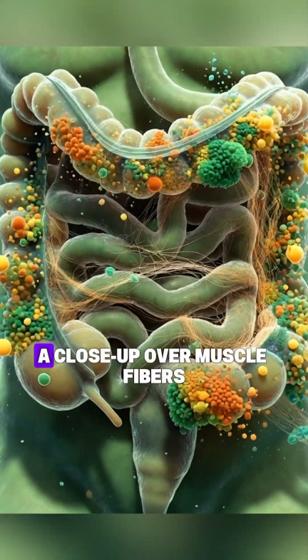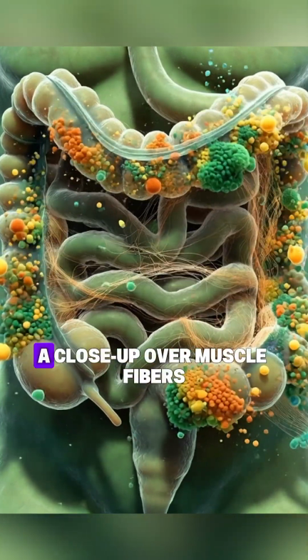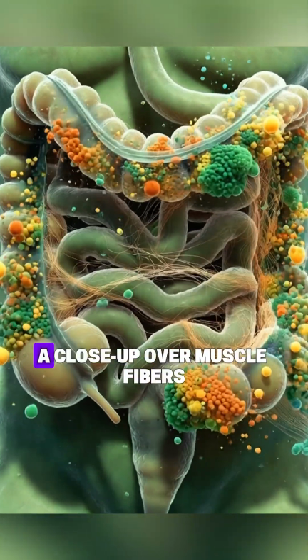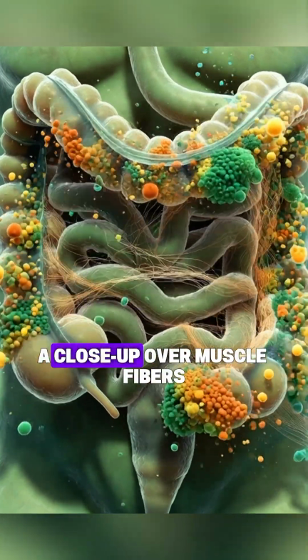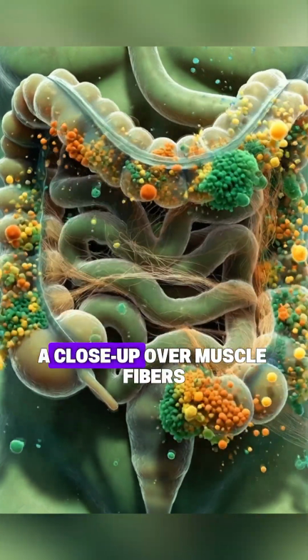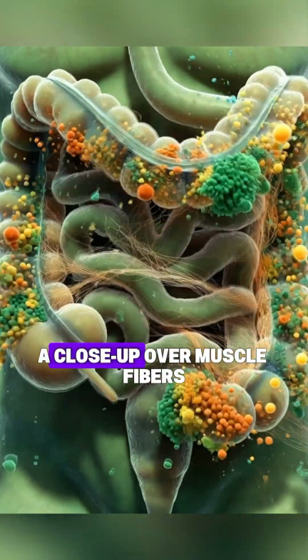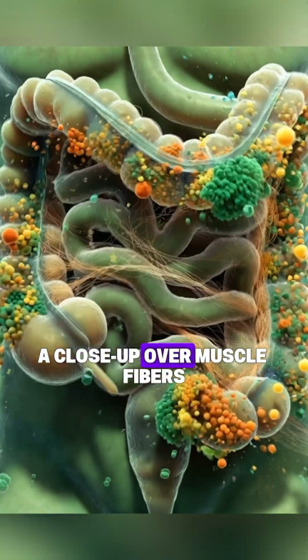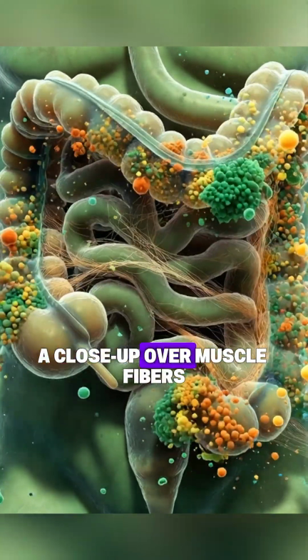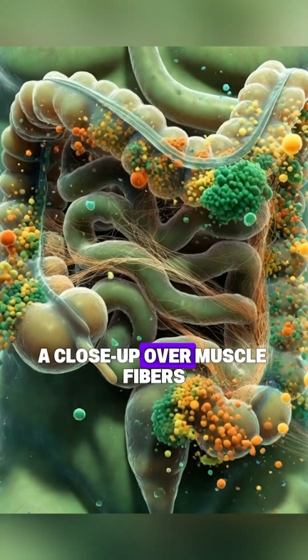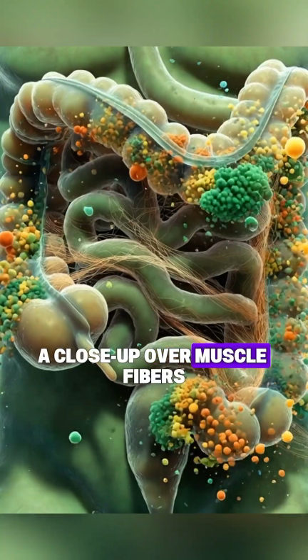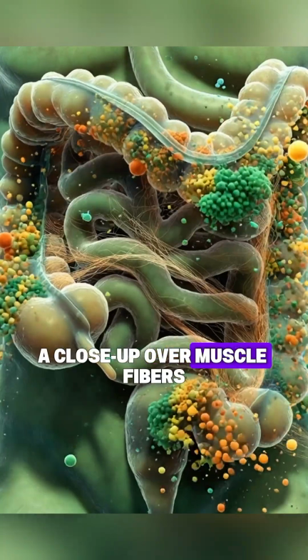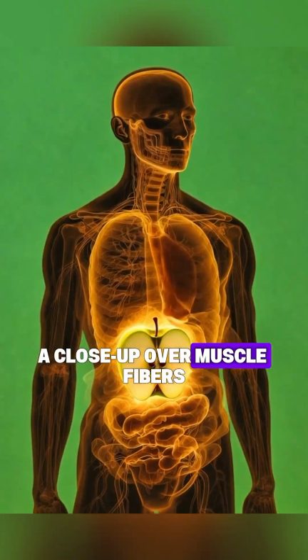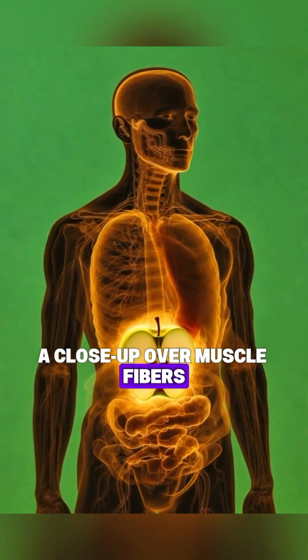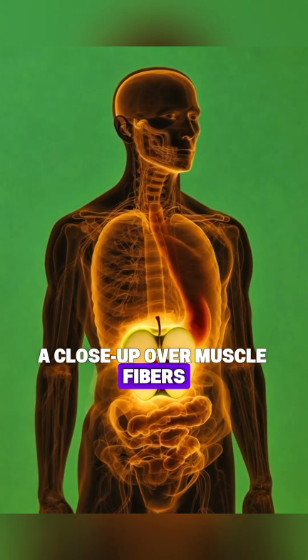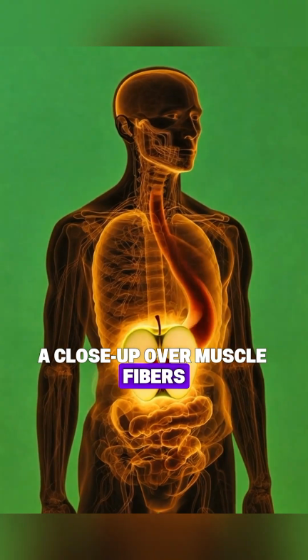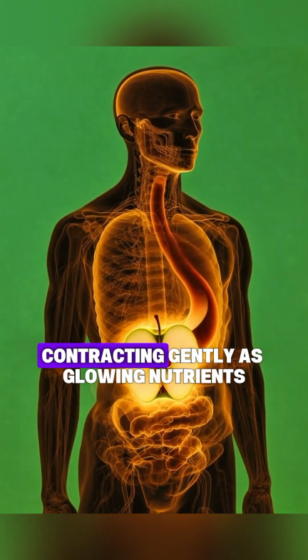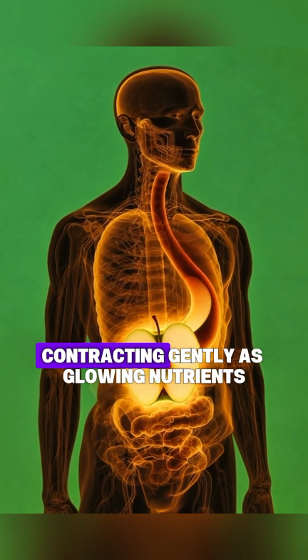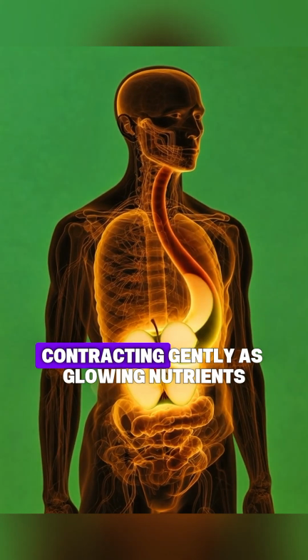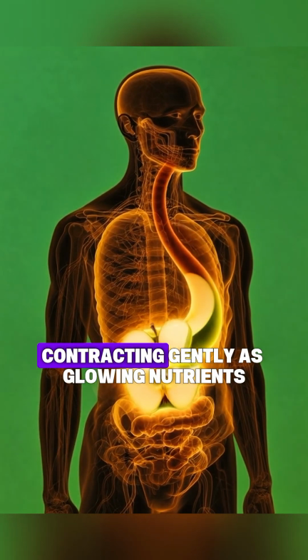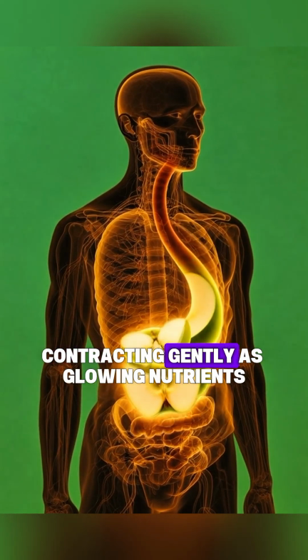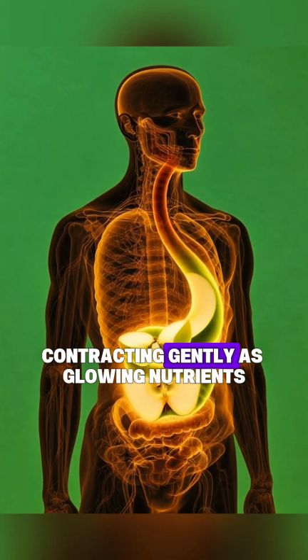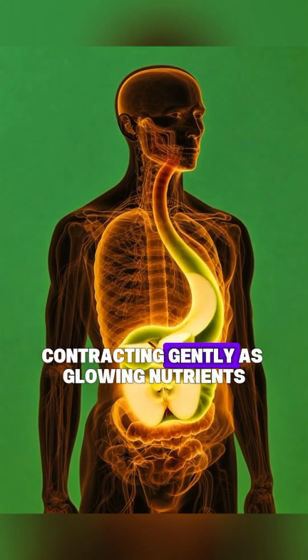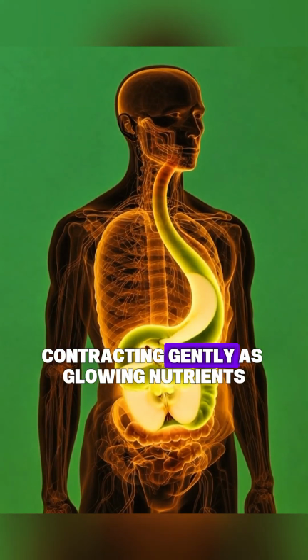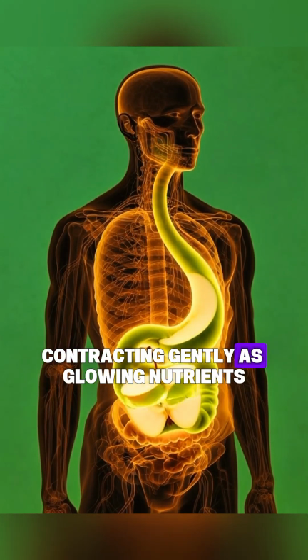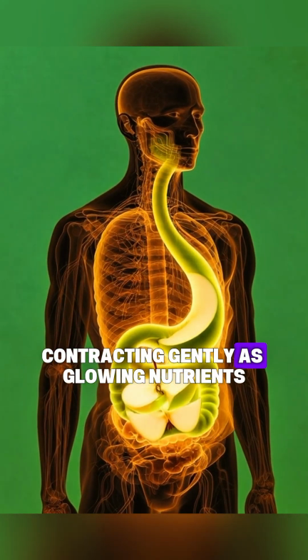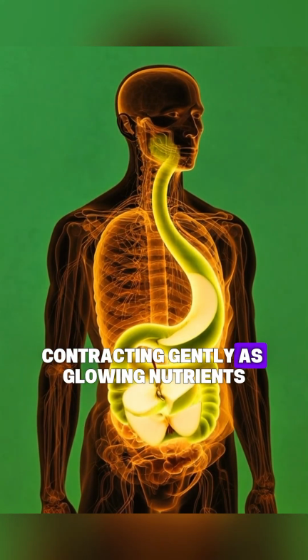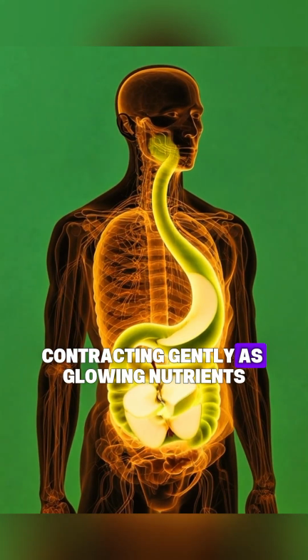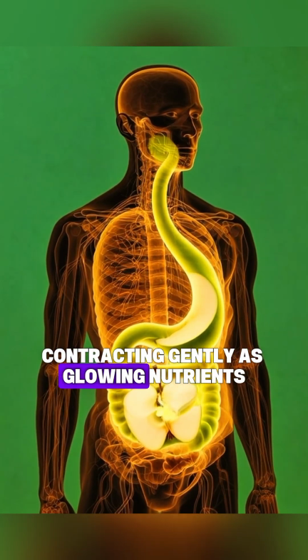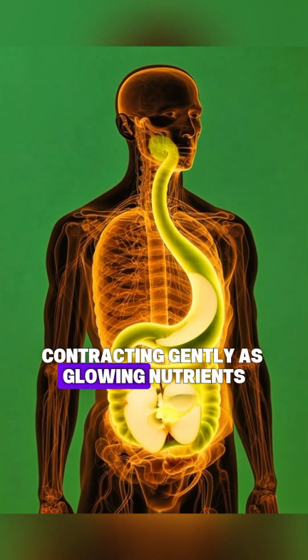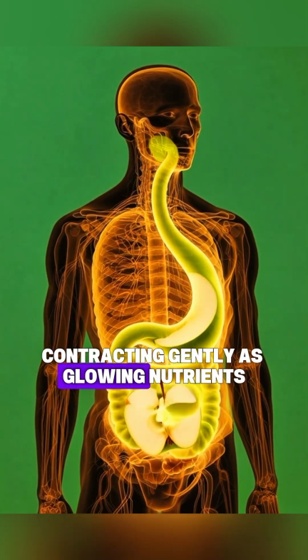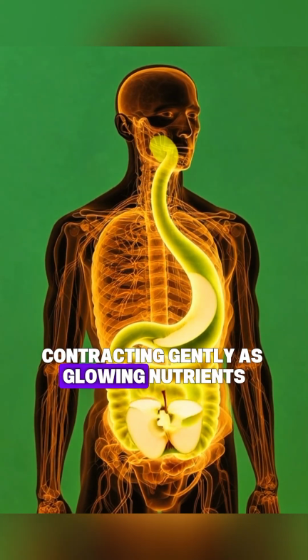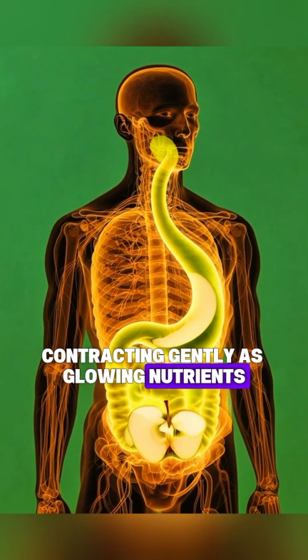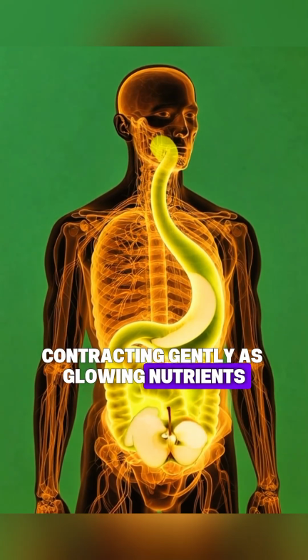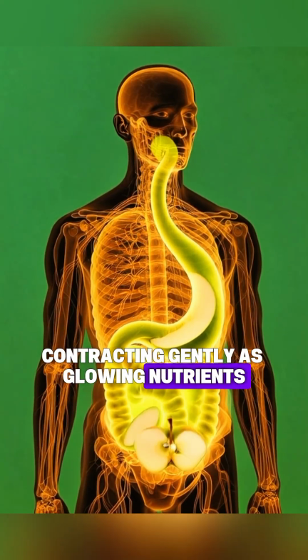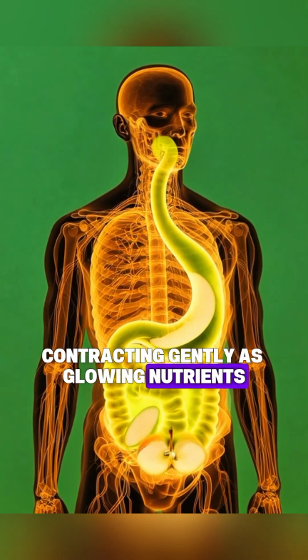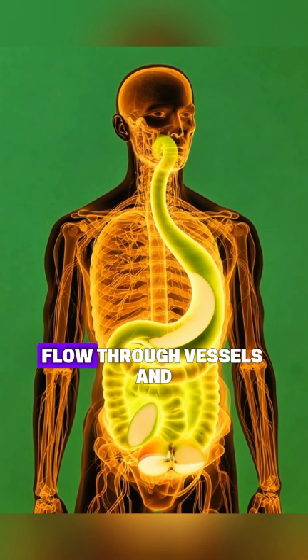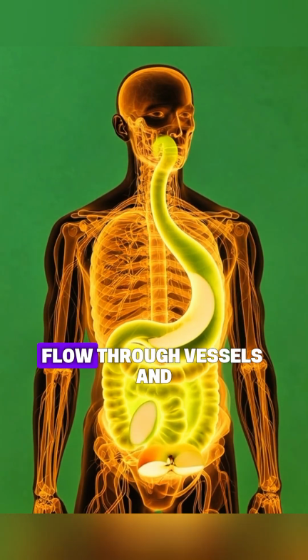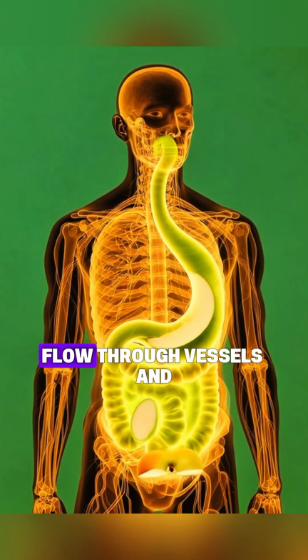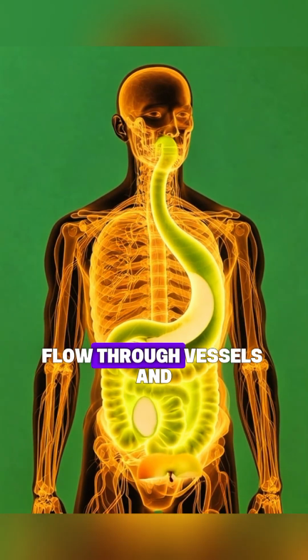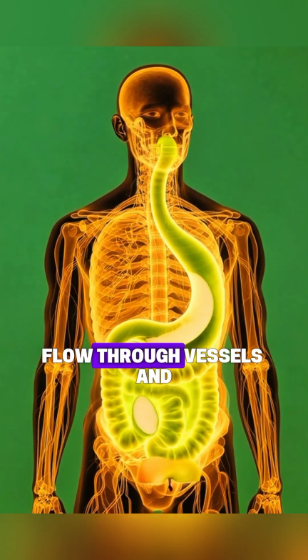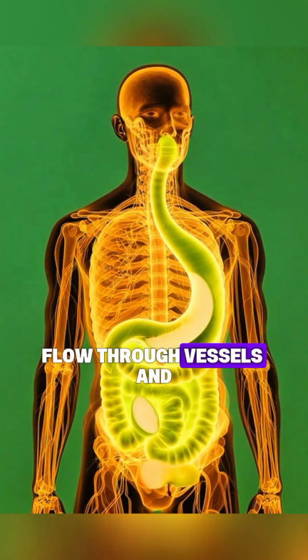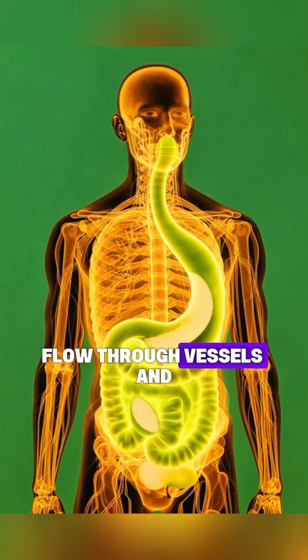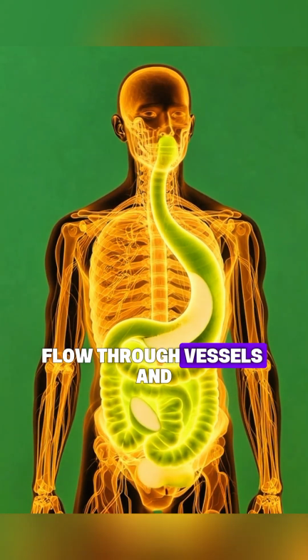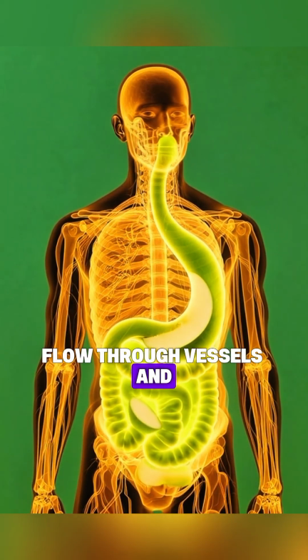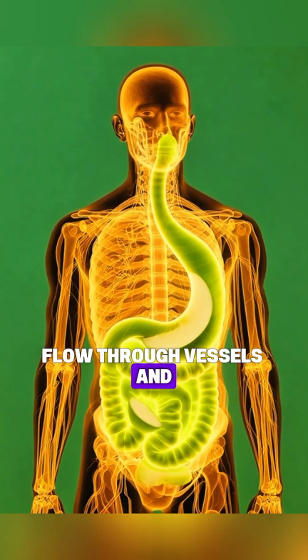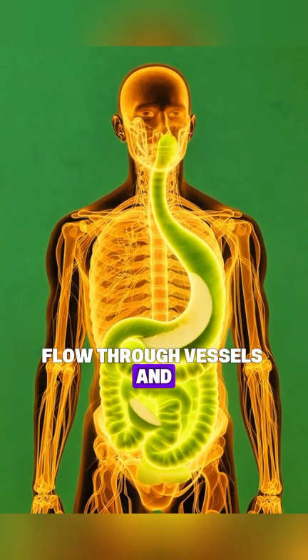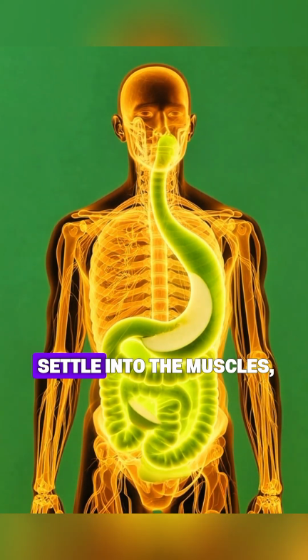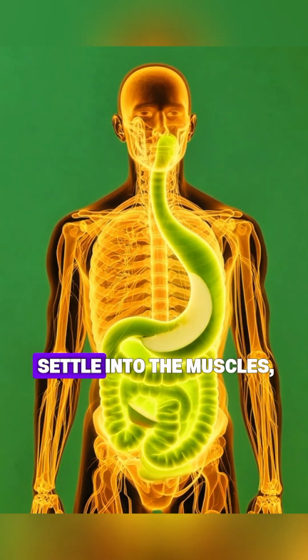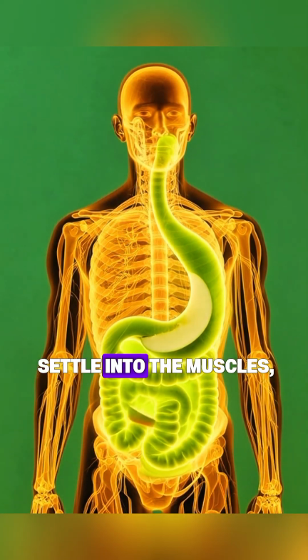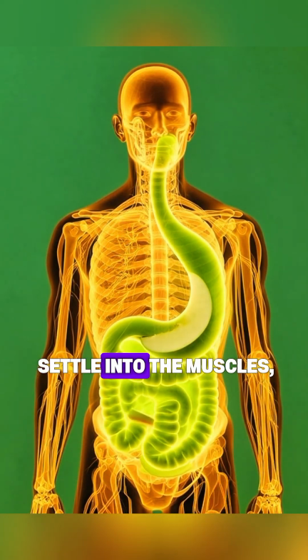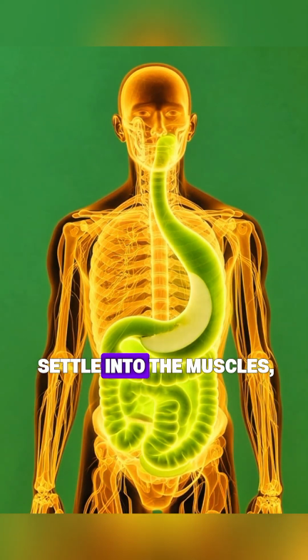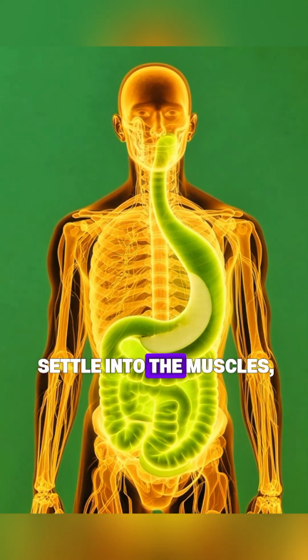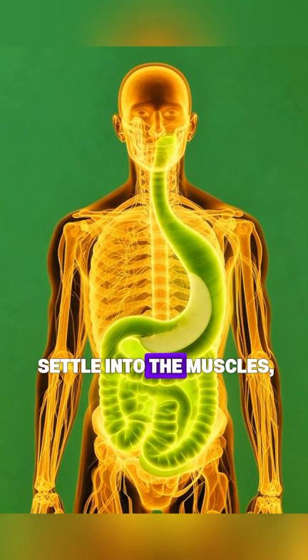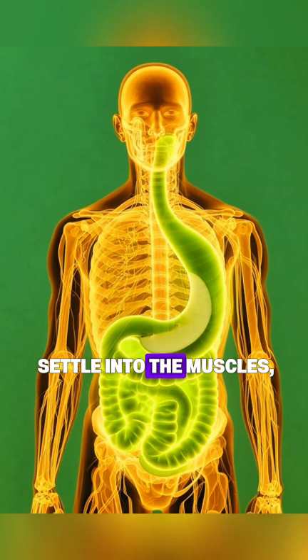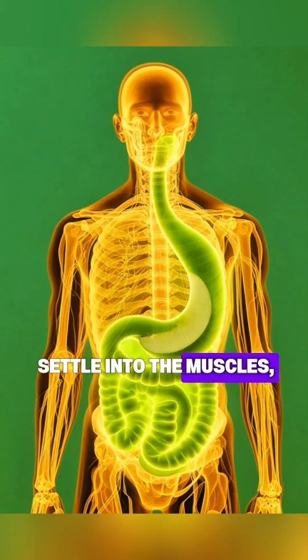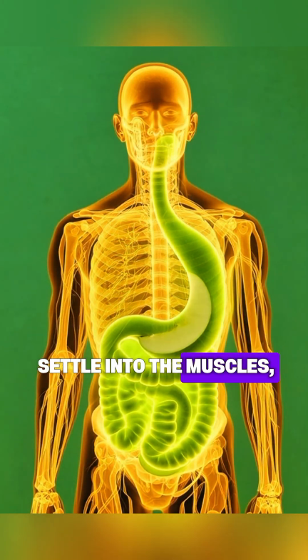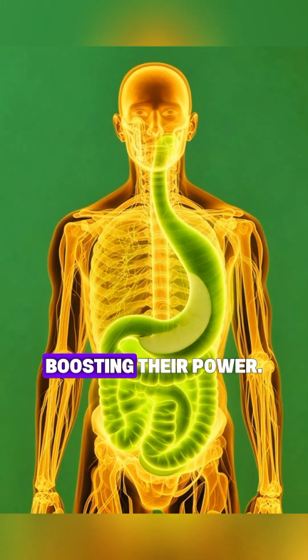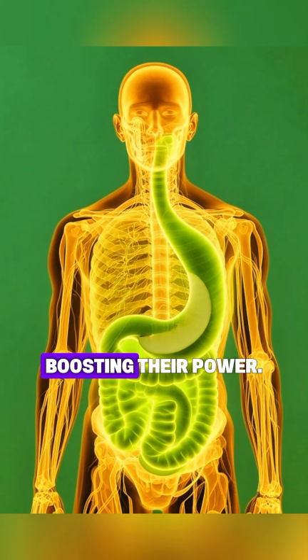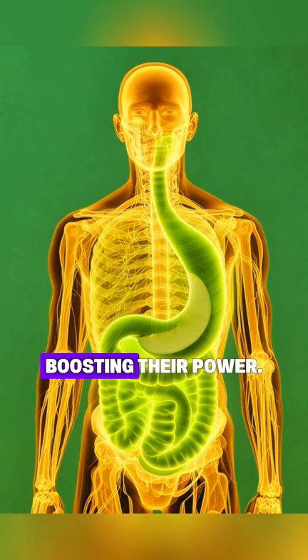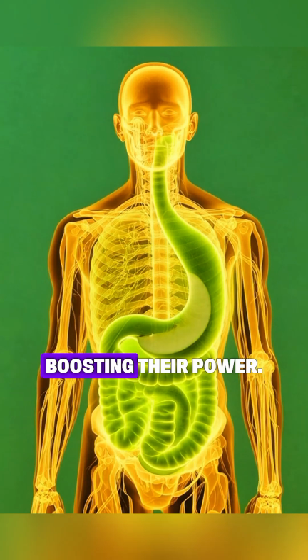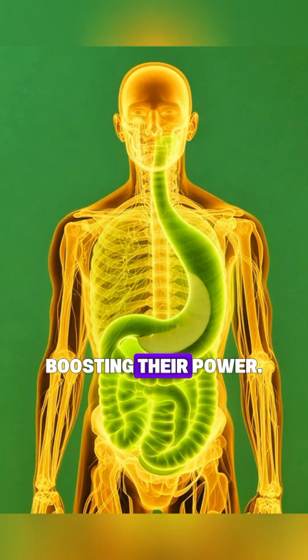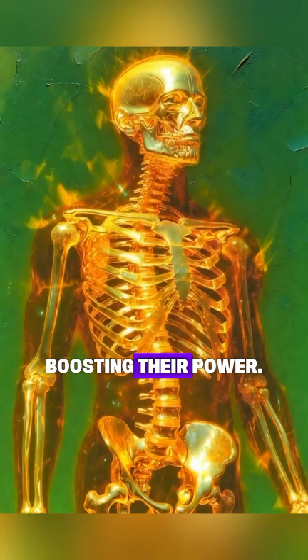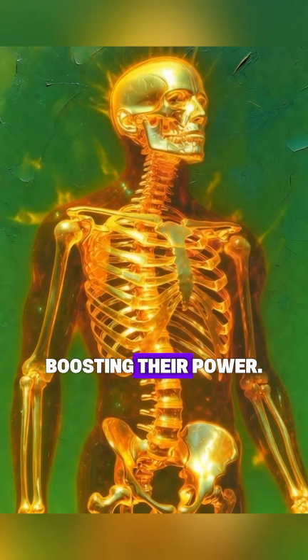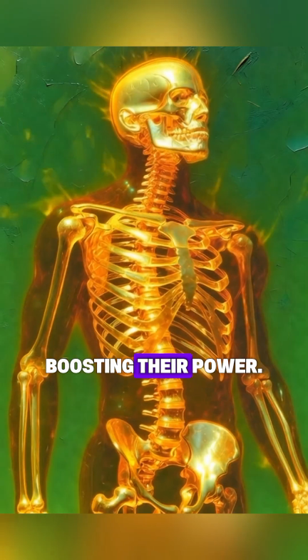A close-up over muscle fibers contracting gently as glowing nutrients flow through vessels and settle into the muscles, boosting their power.